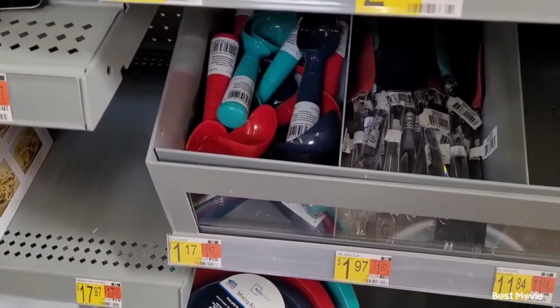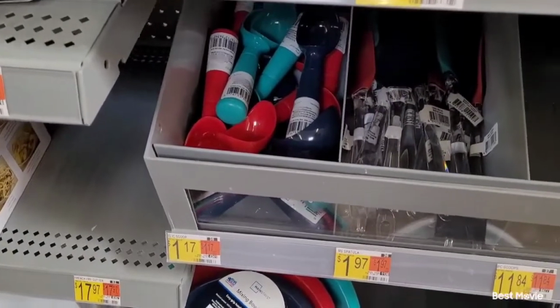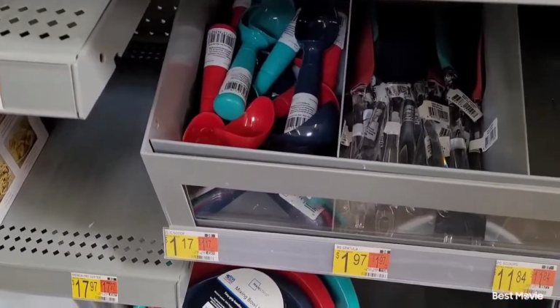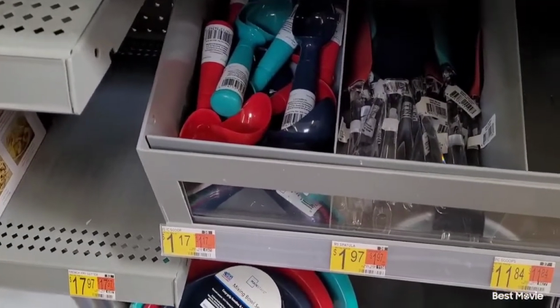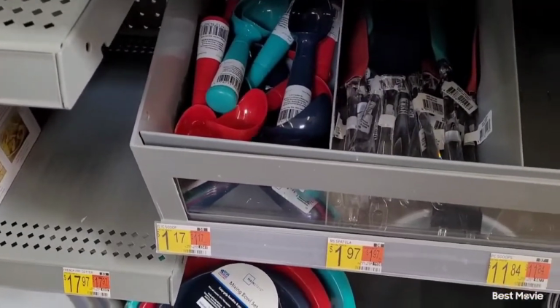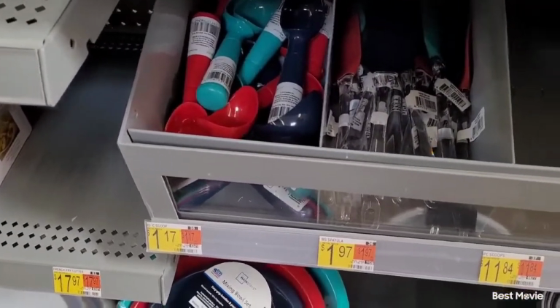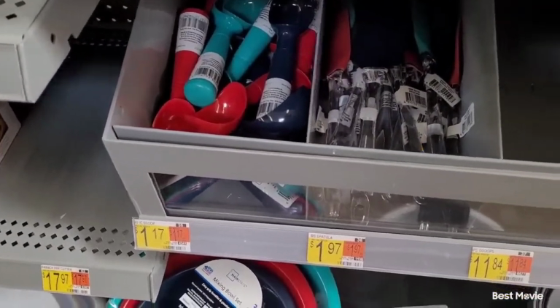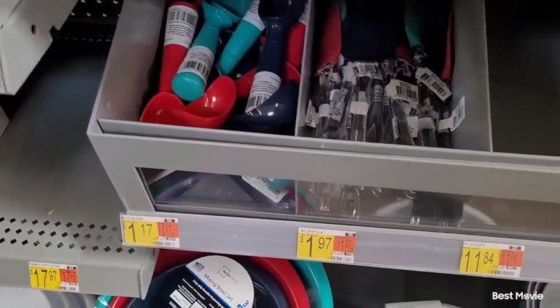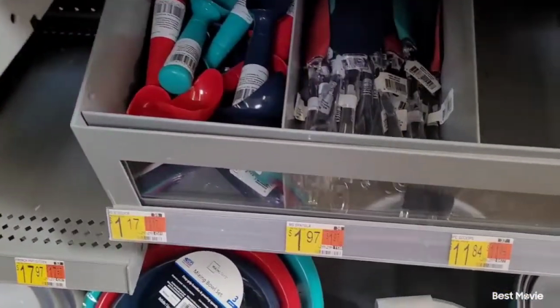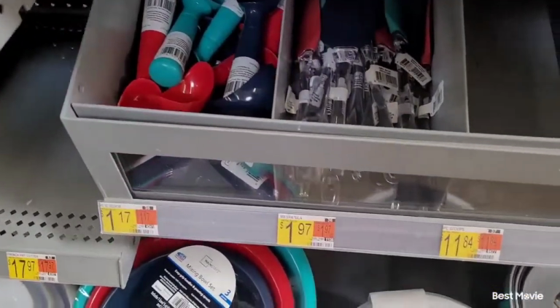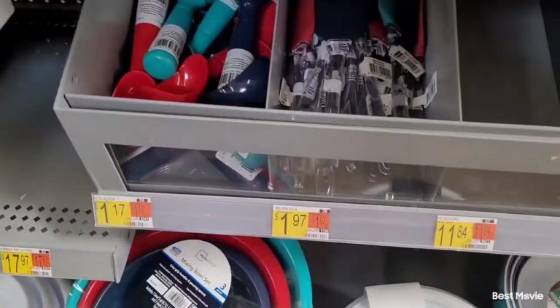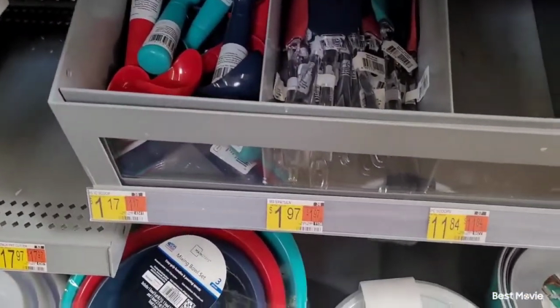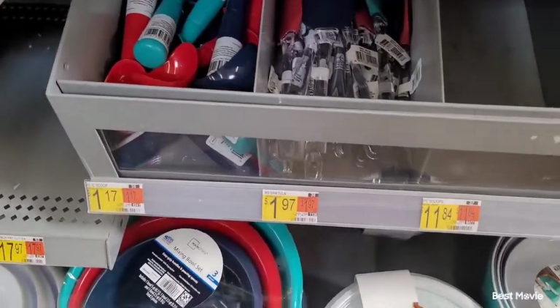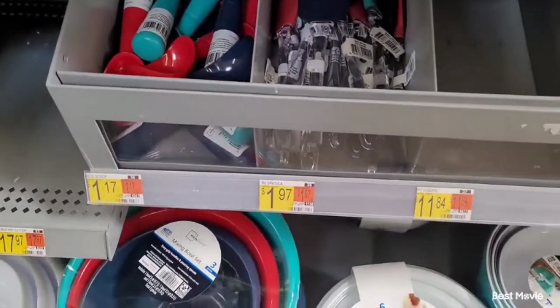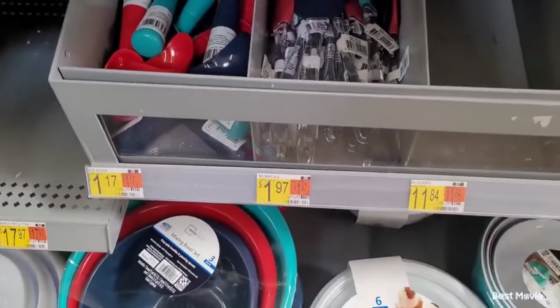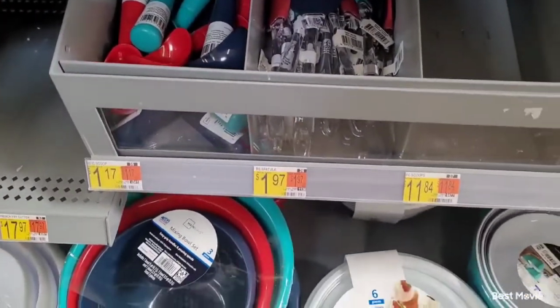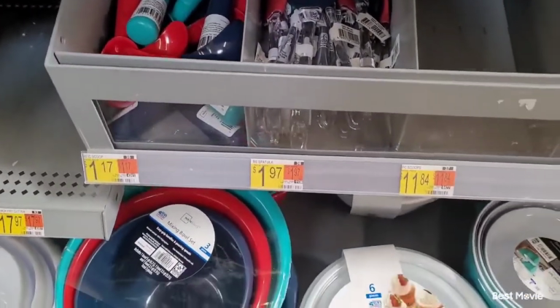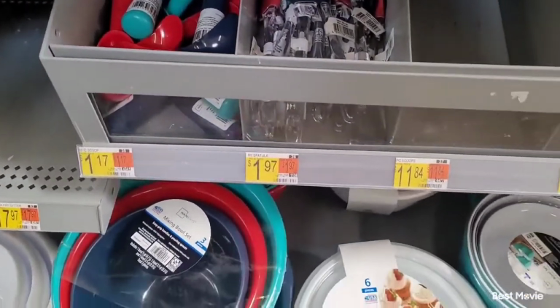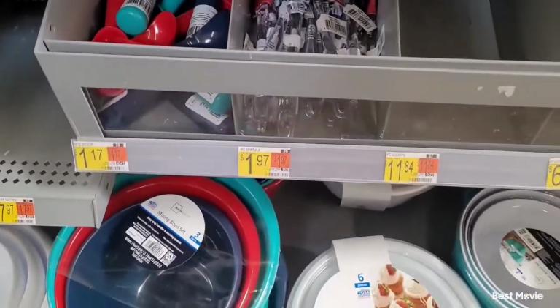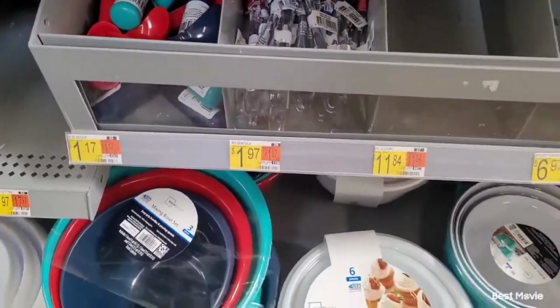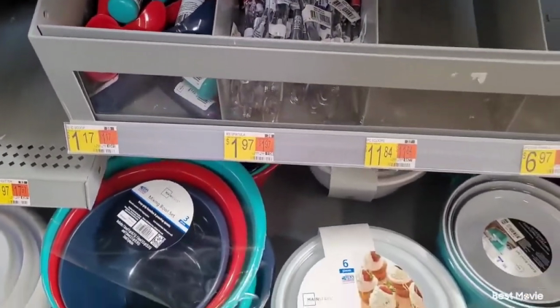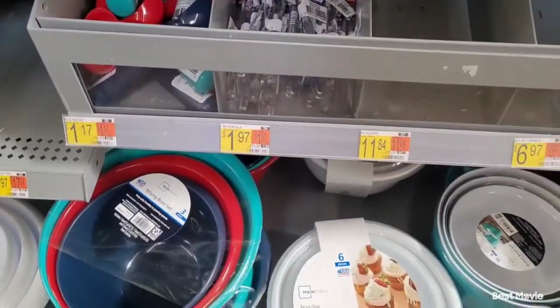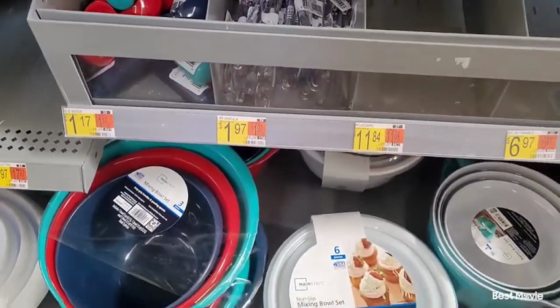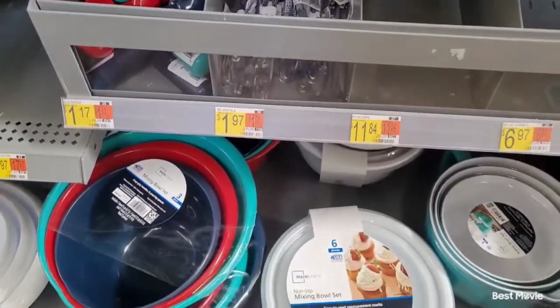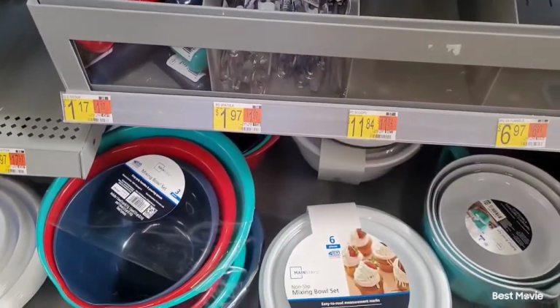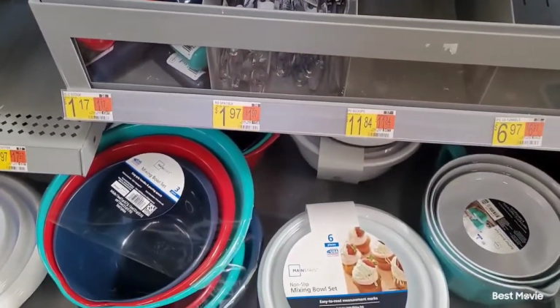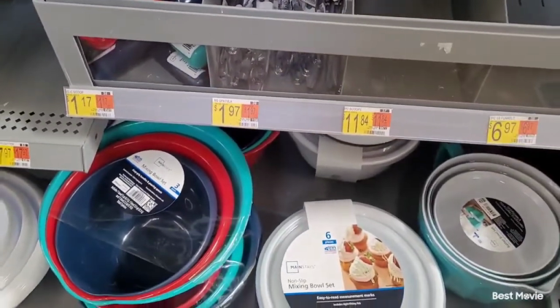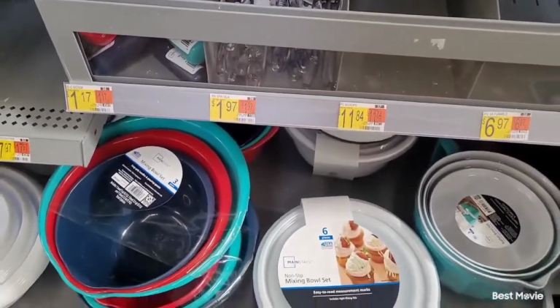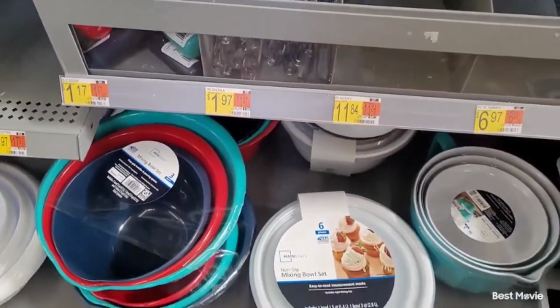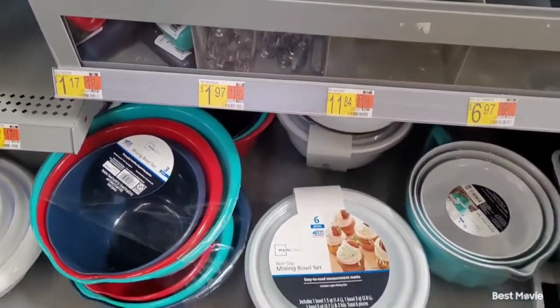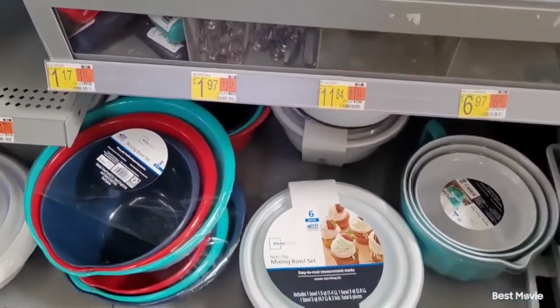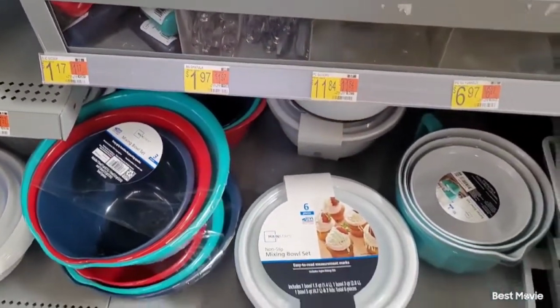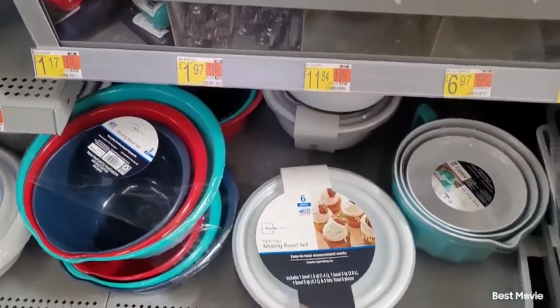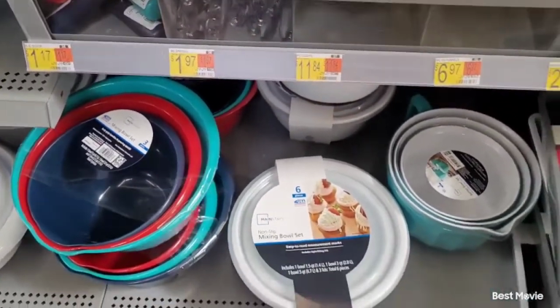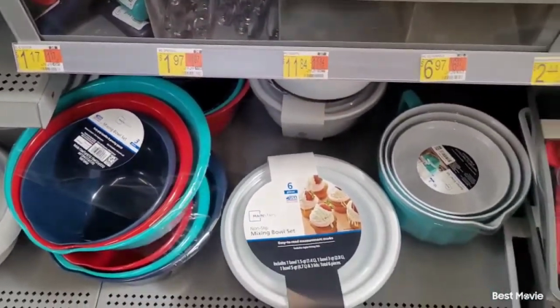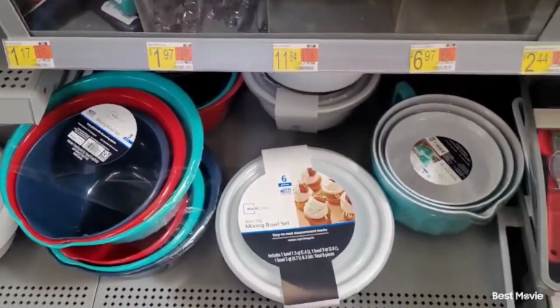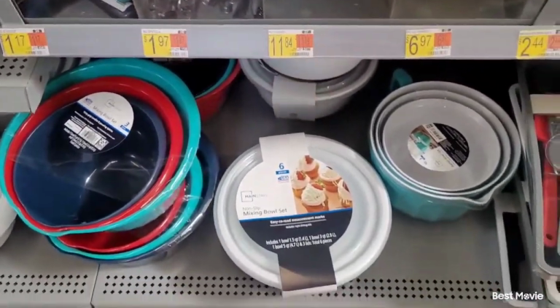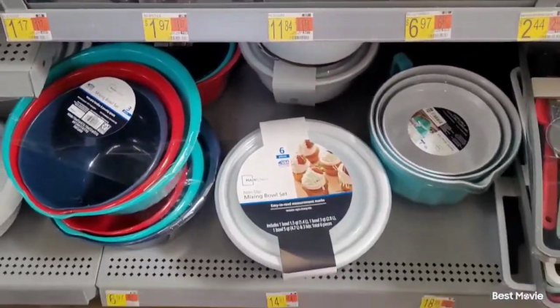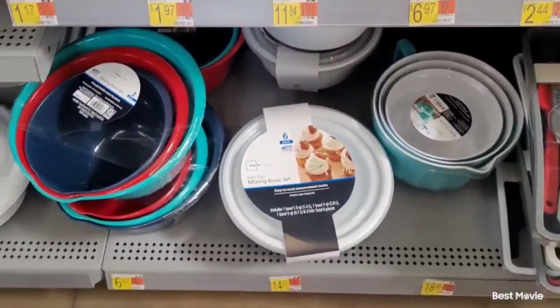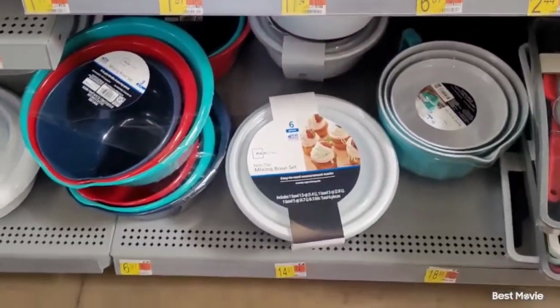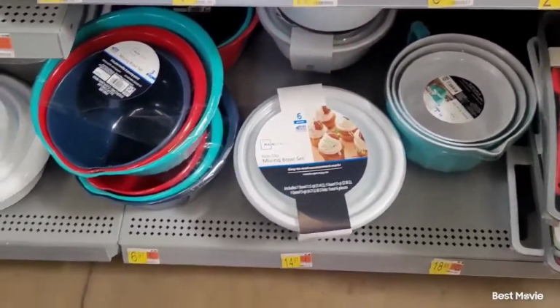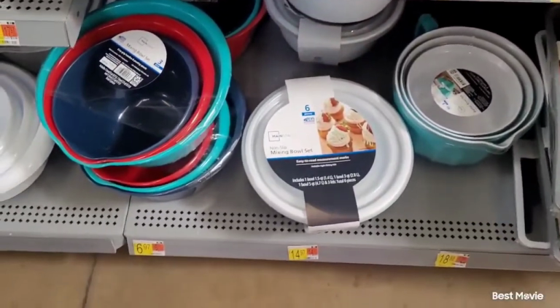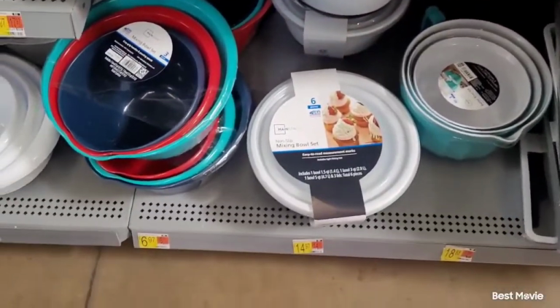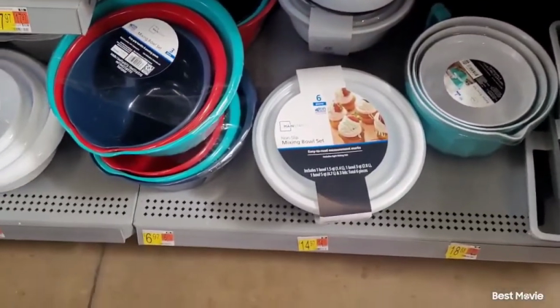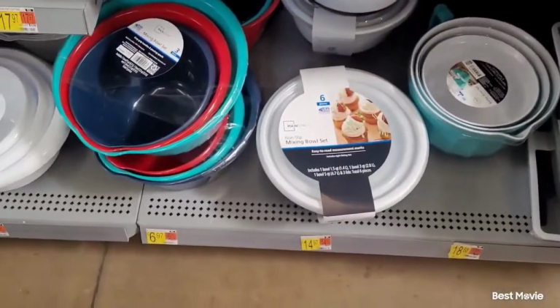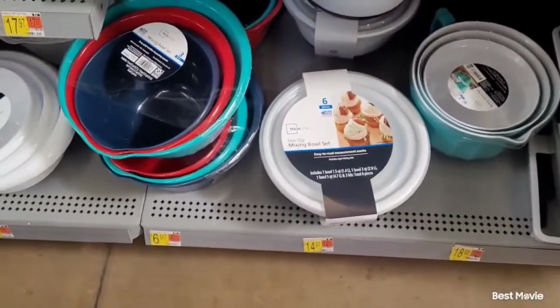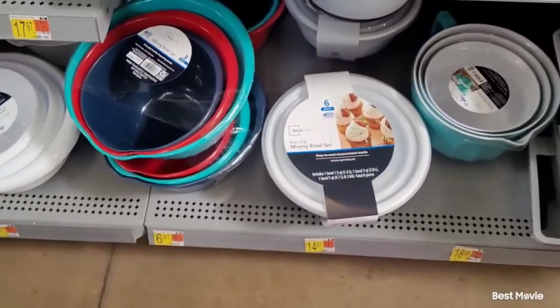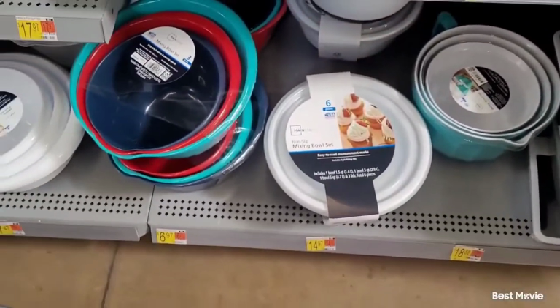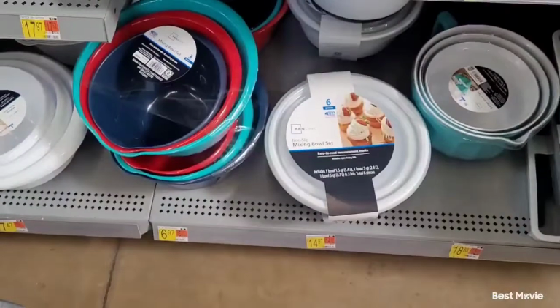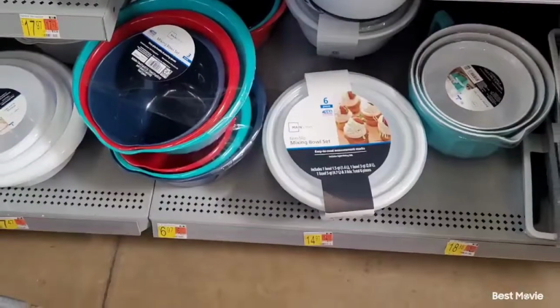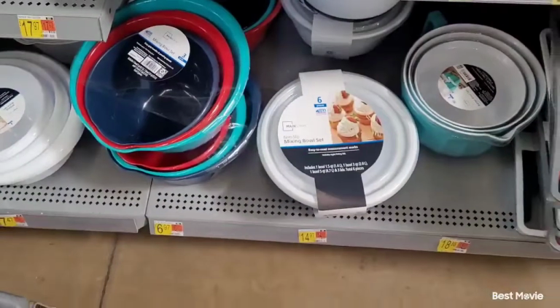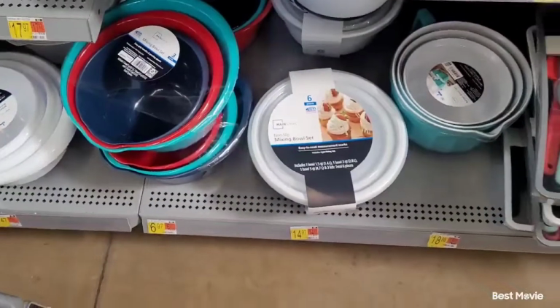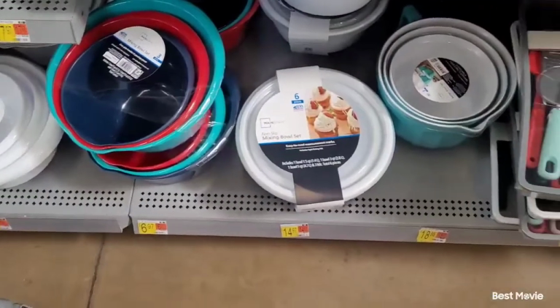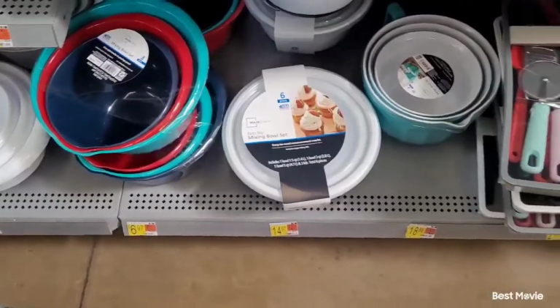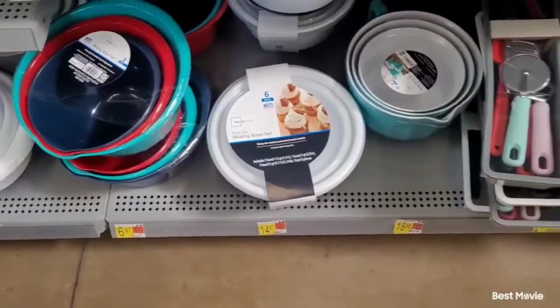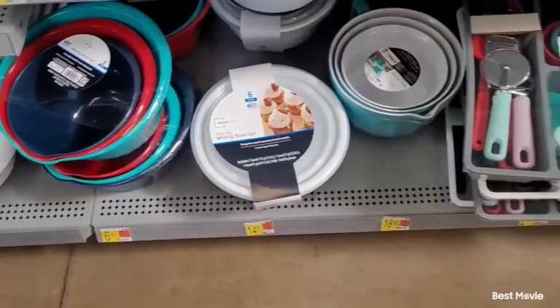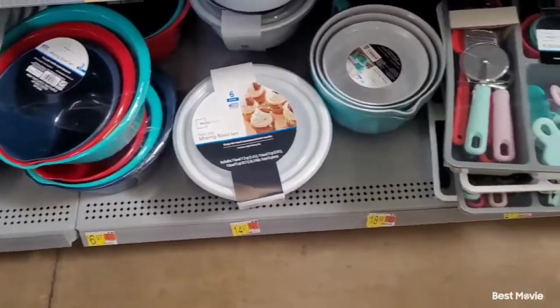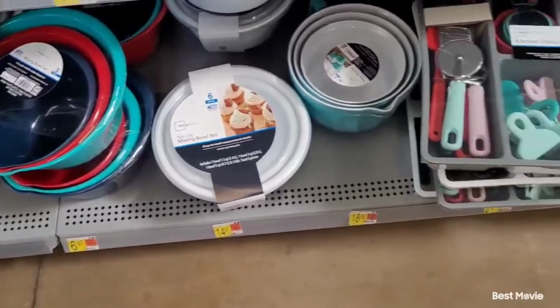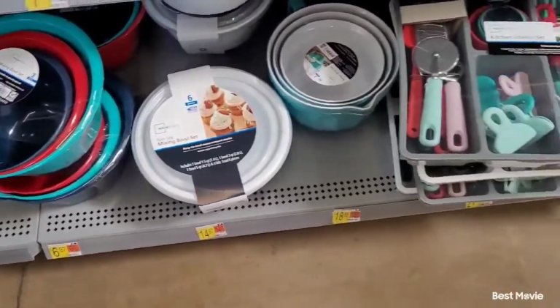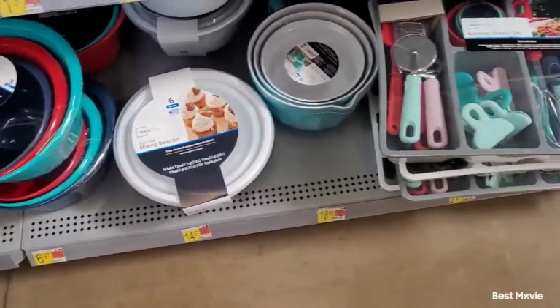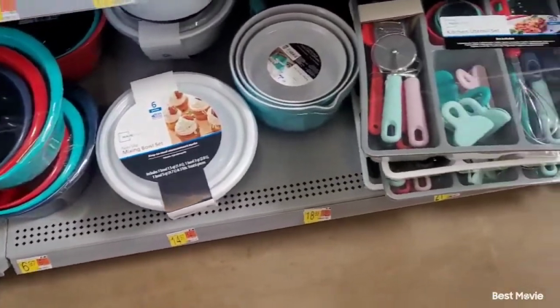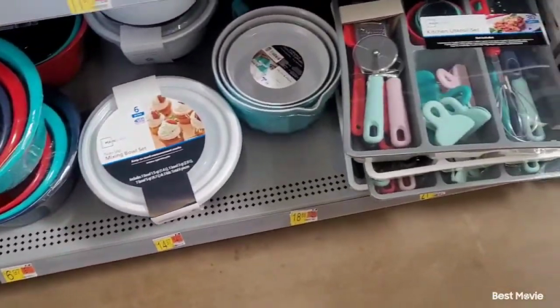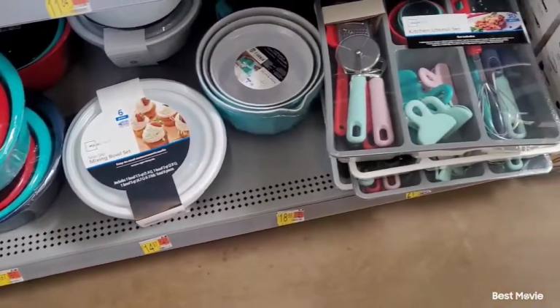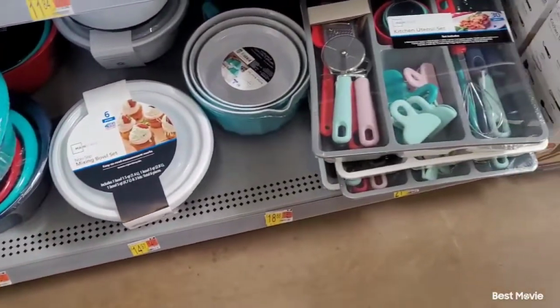As you can see at this Walmart that I go to, they don't have very much.